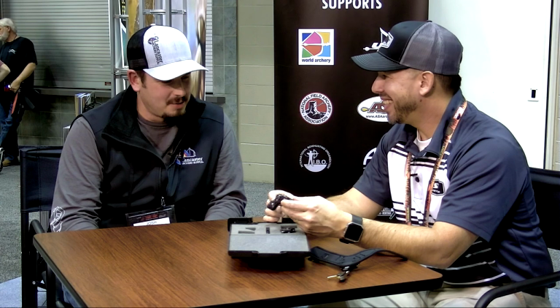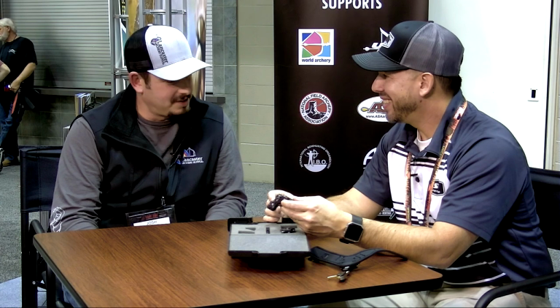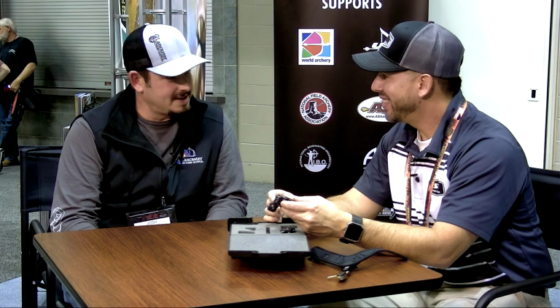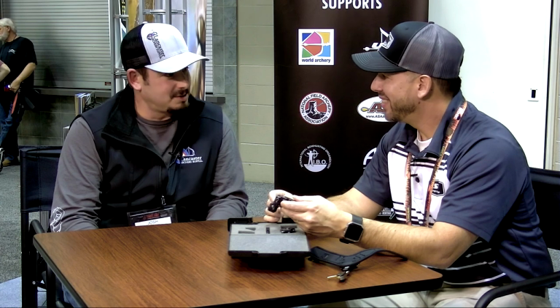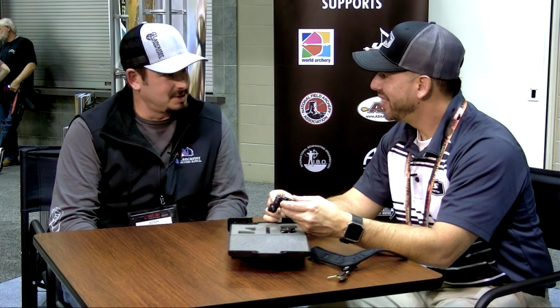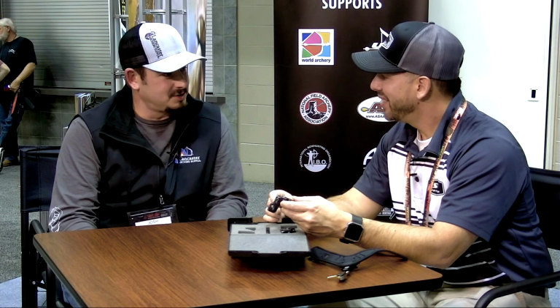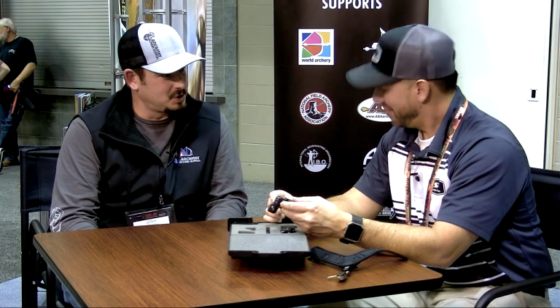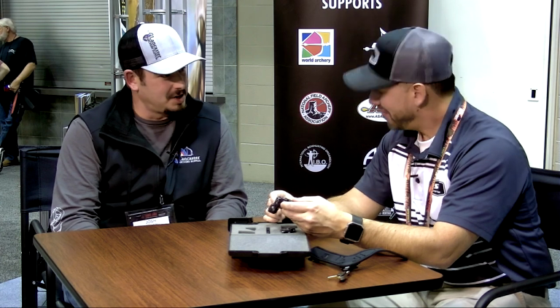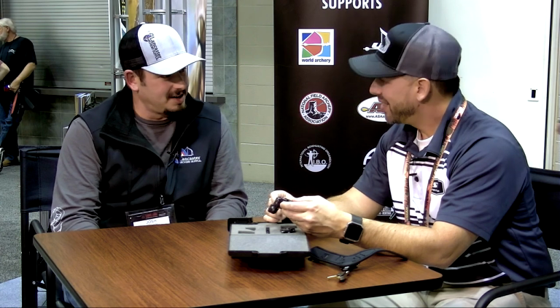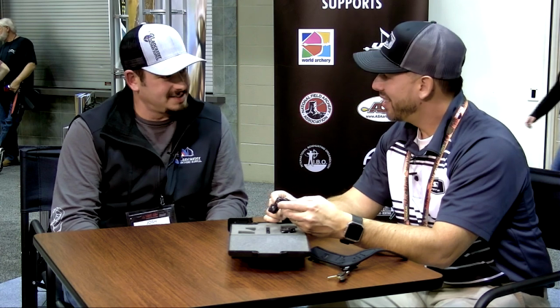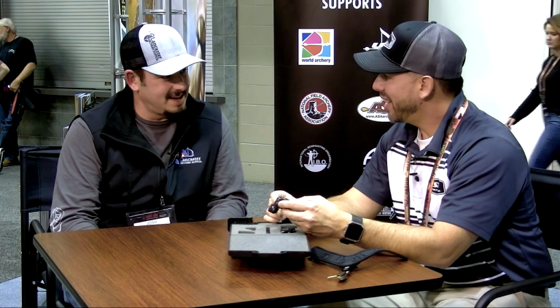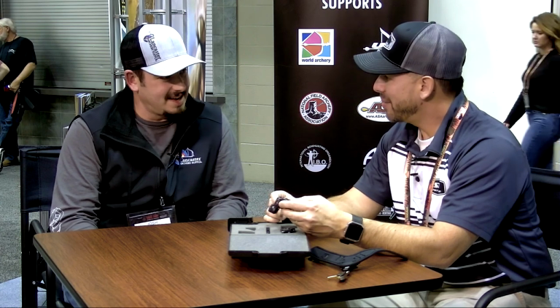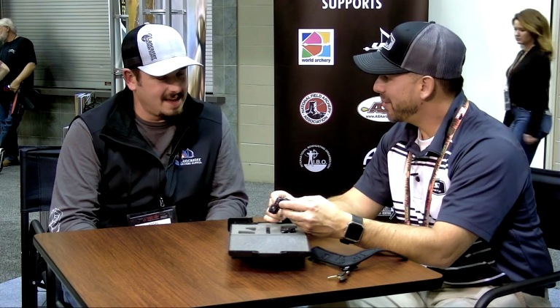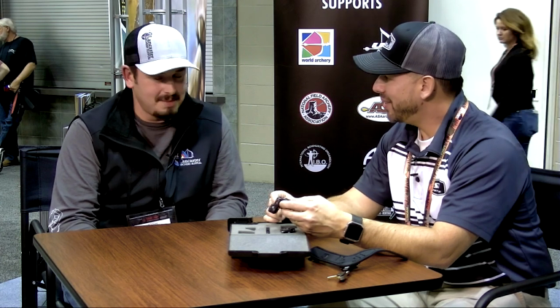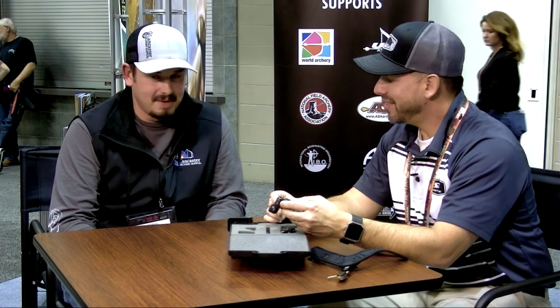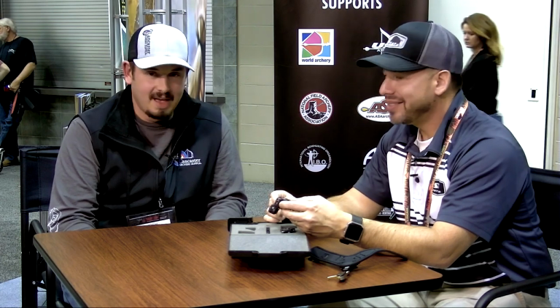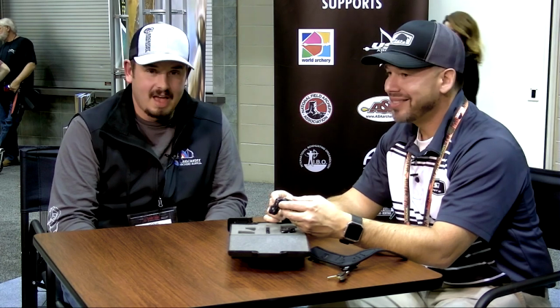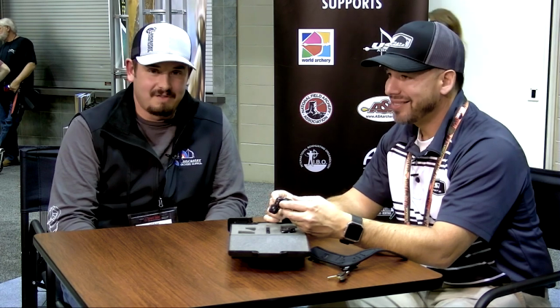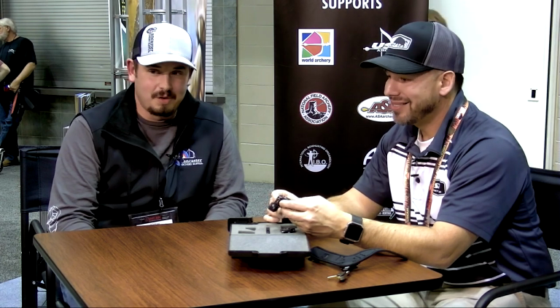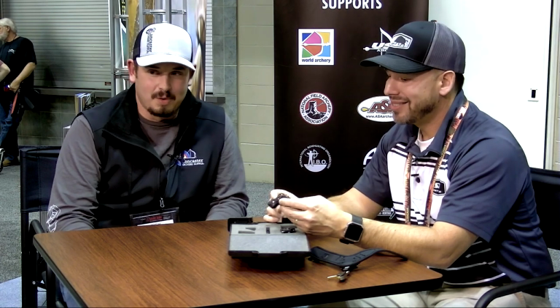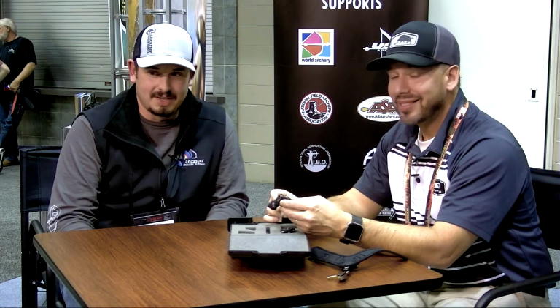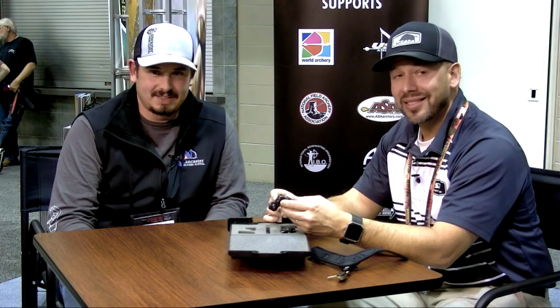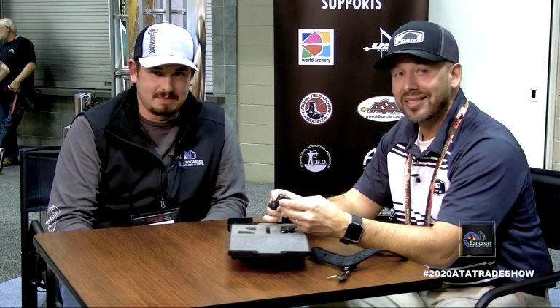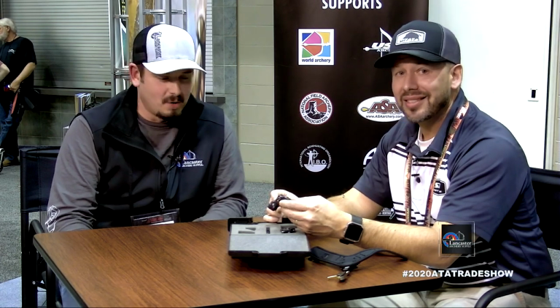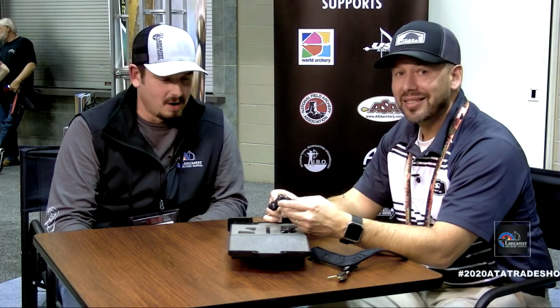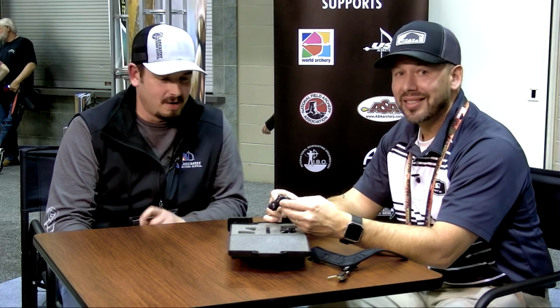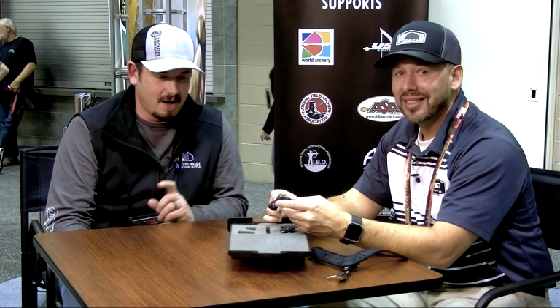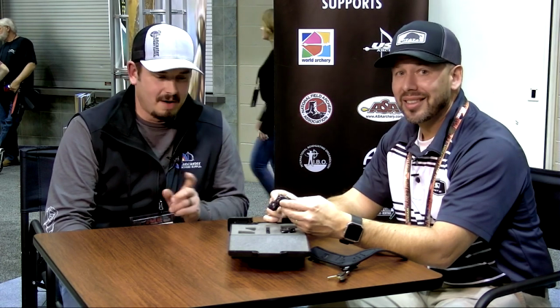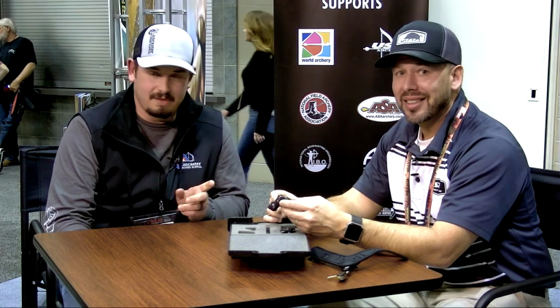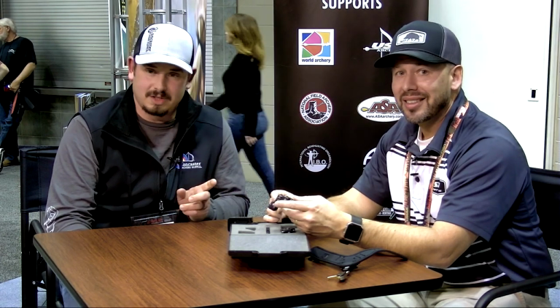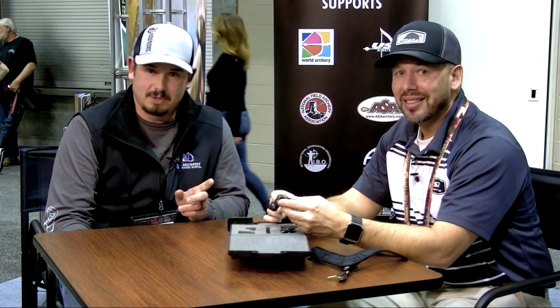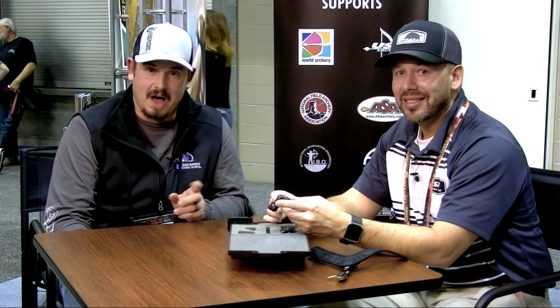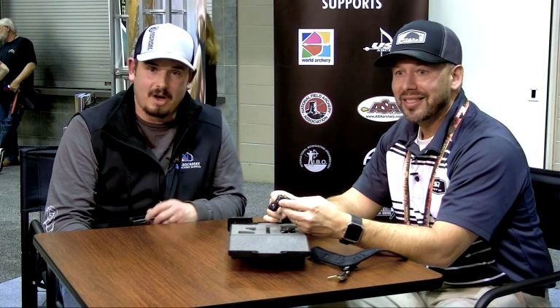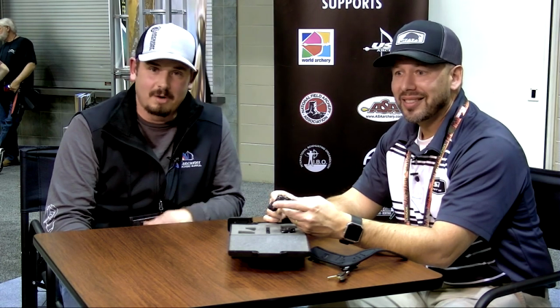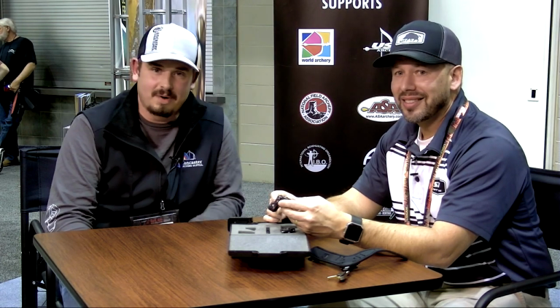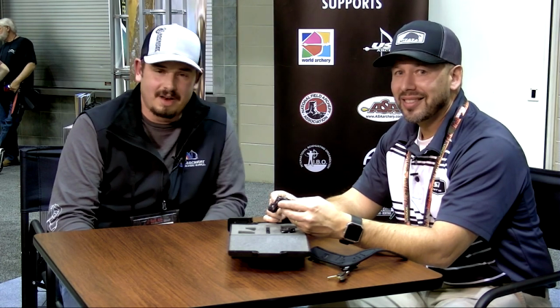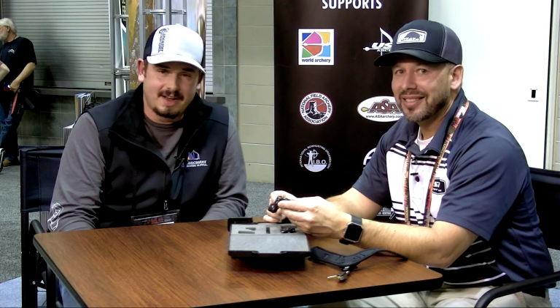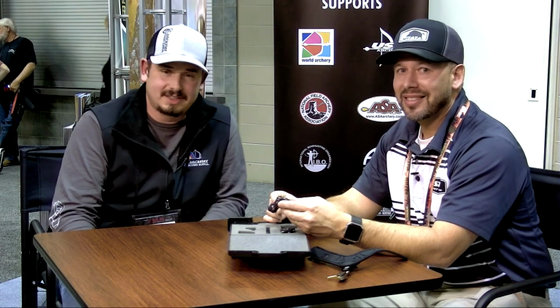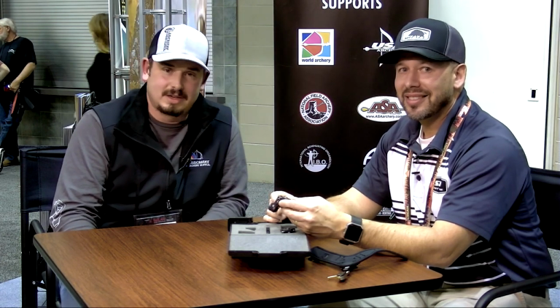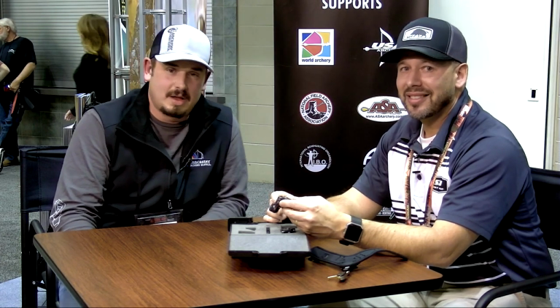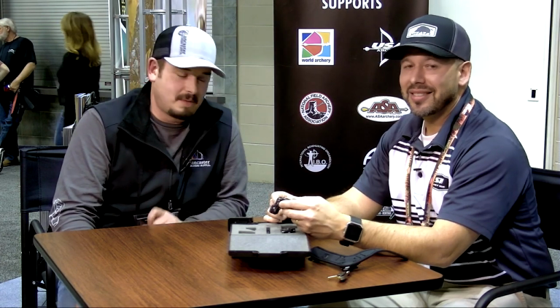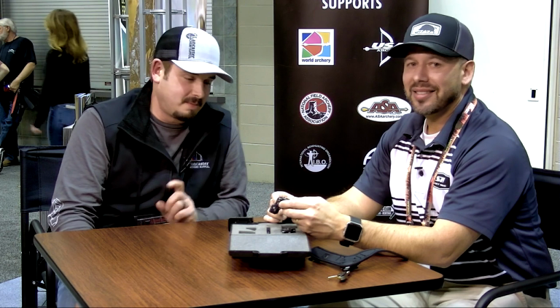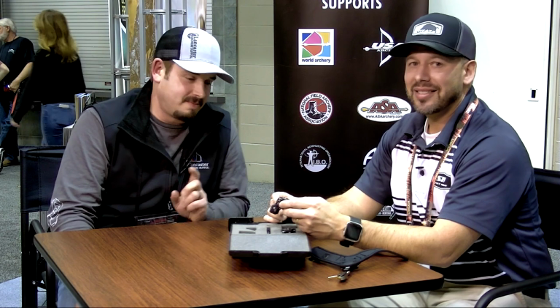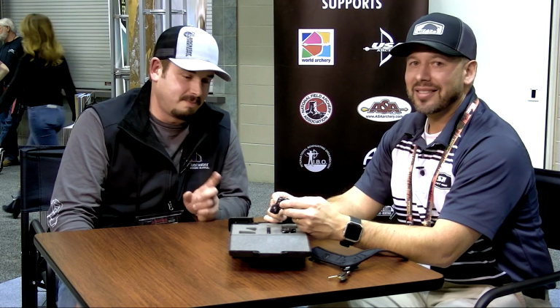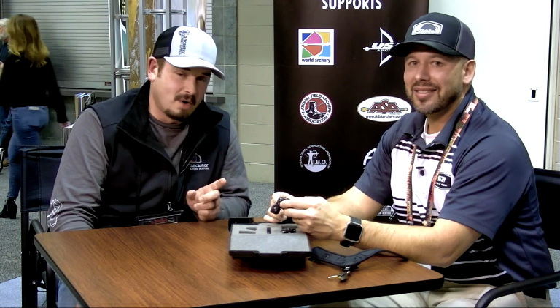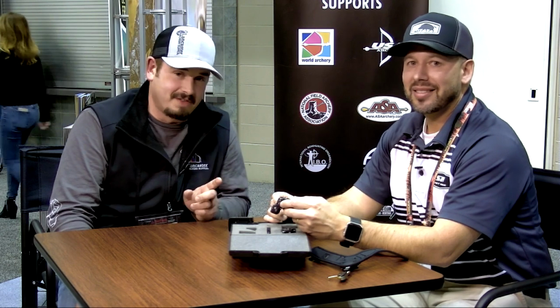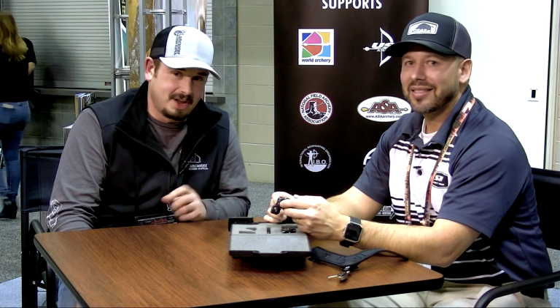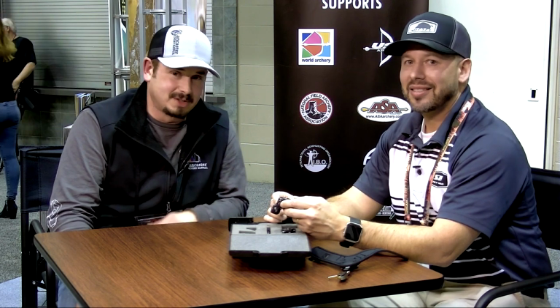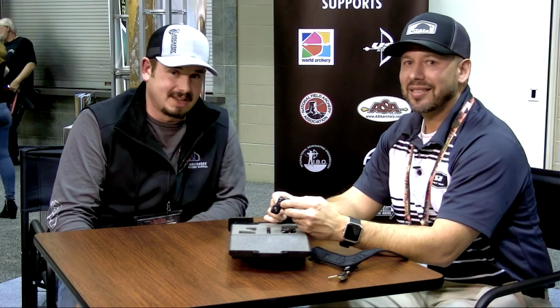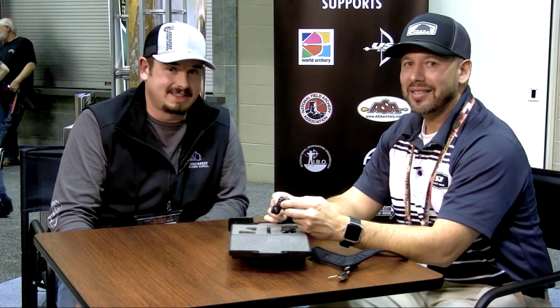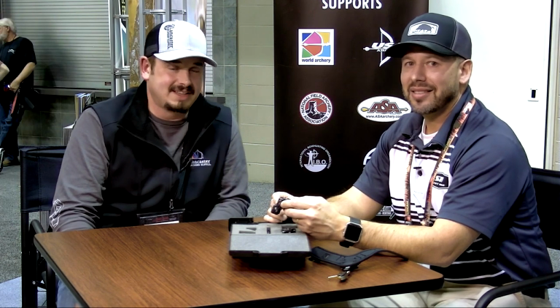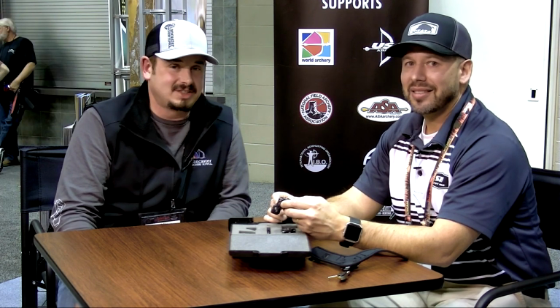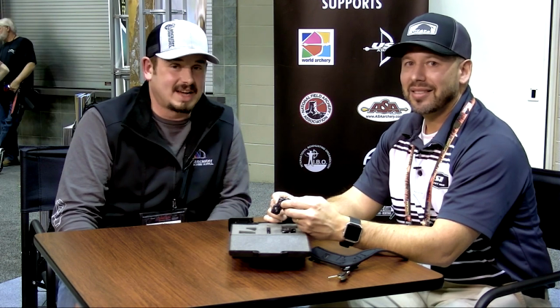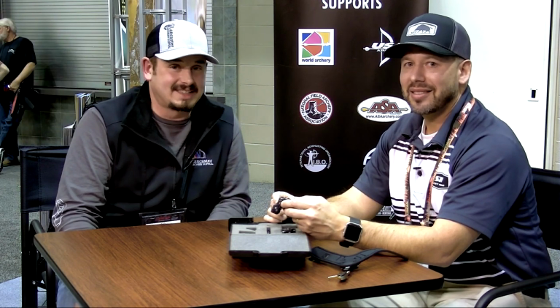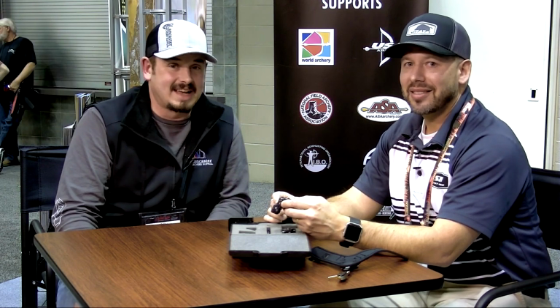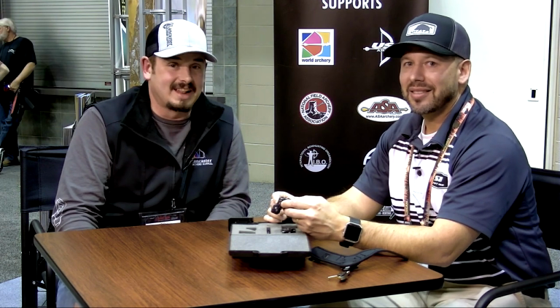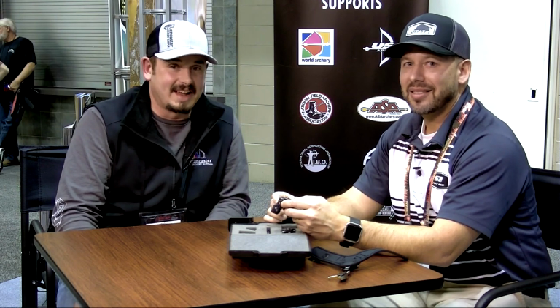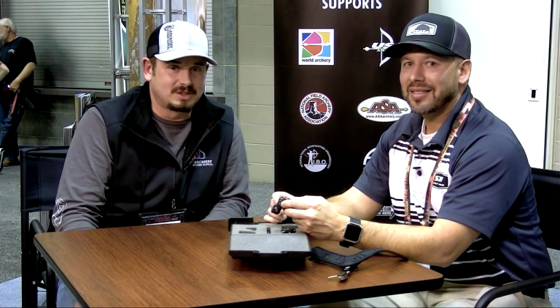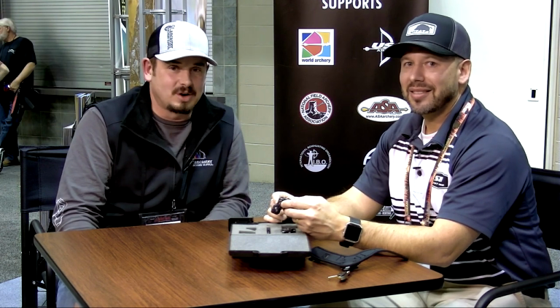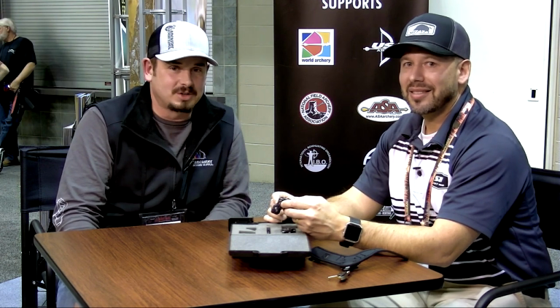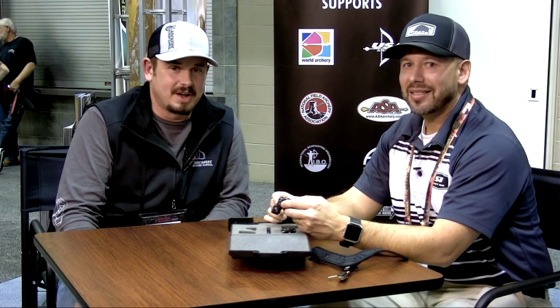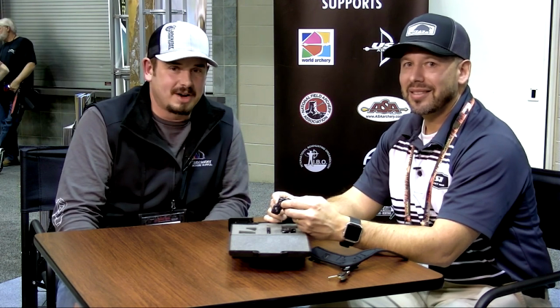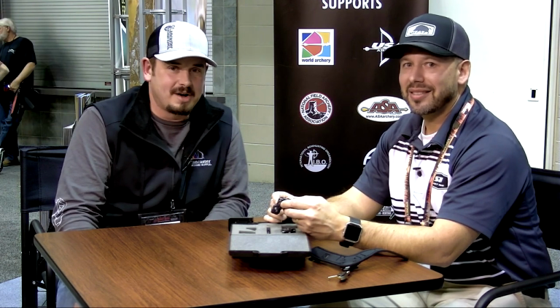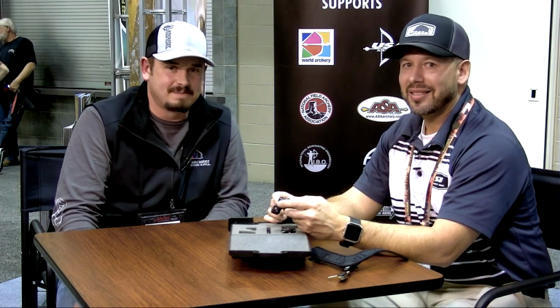Thanks so much for joining us today, Cade. If you want to see more Spot Hog products and more videos like this, check us out at LancasterArchery.com.